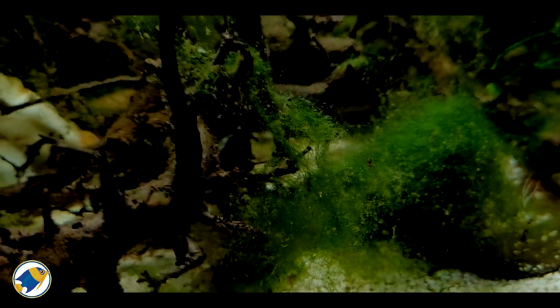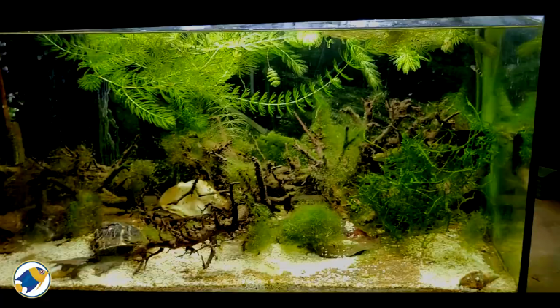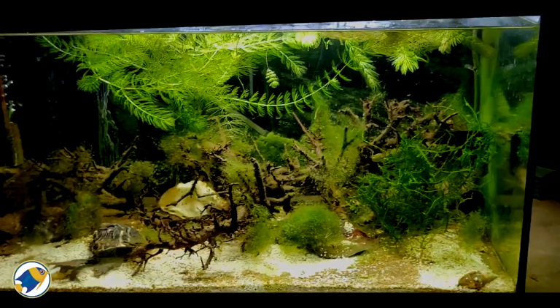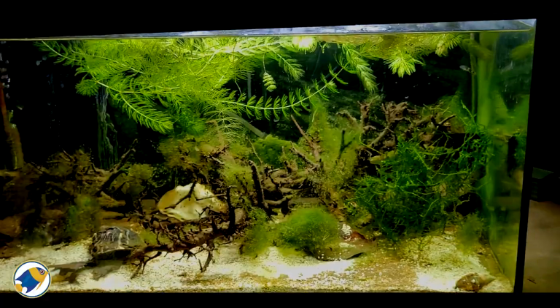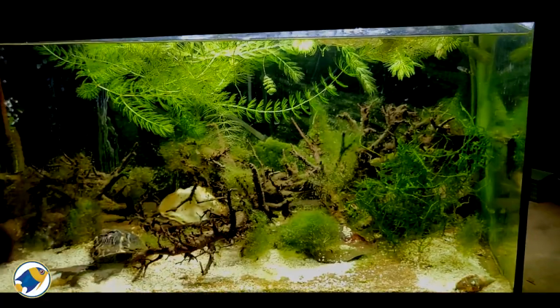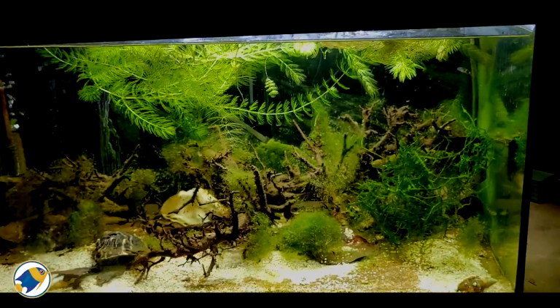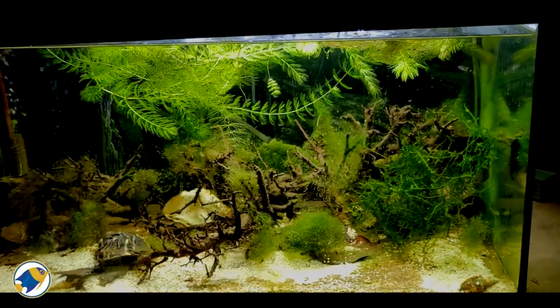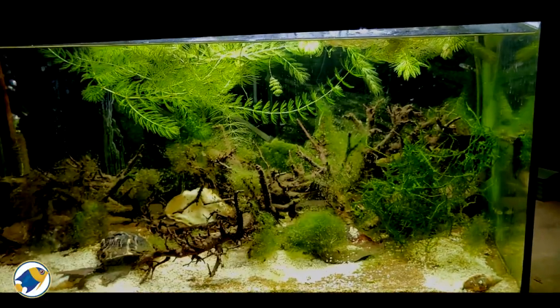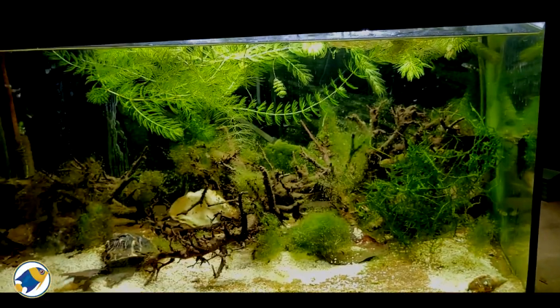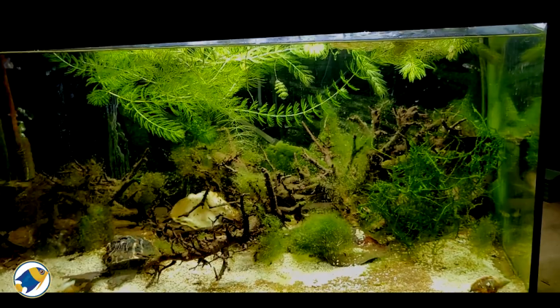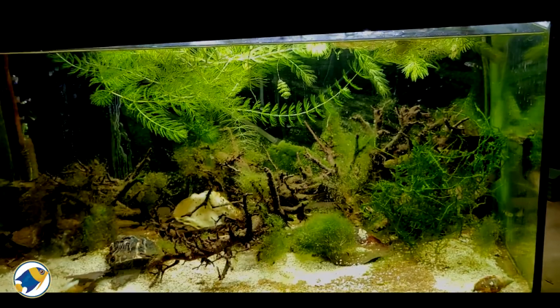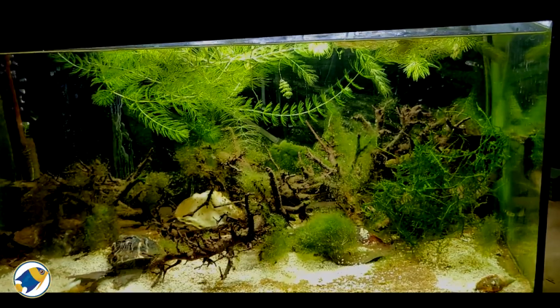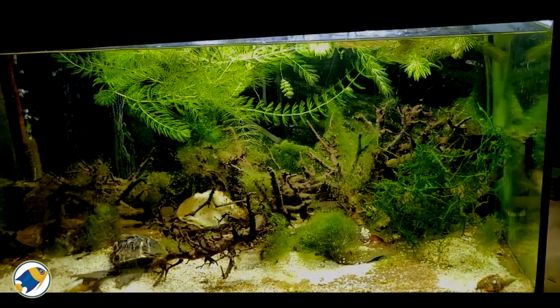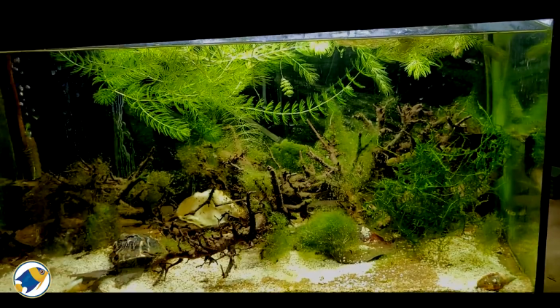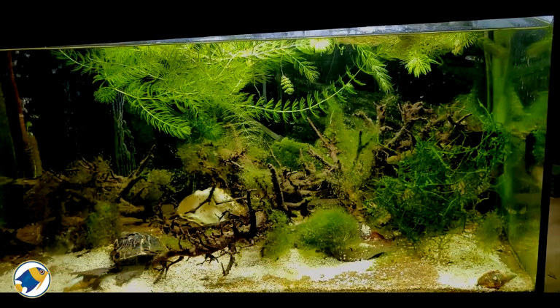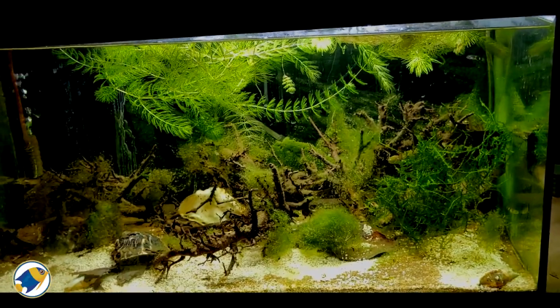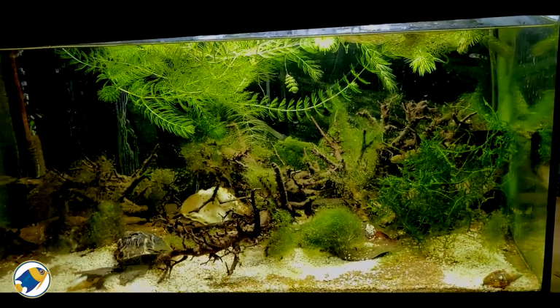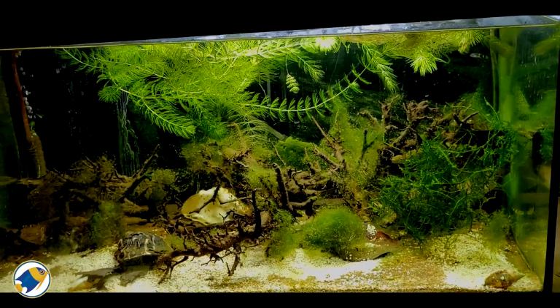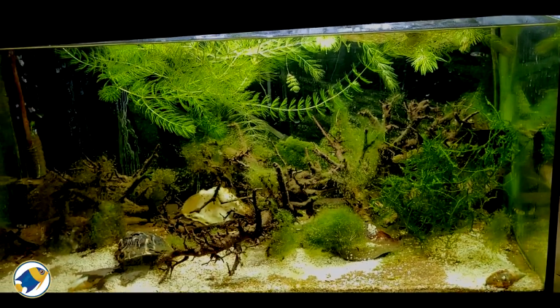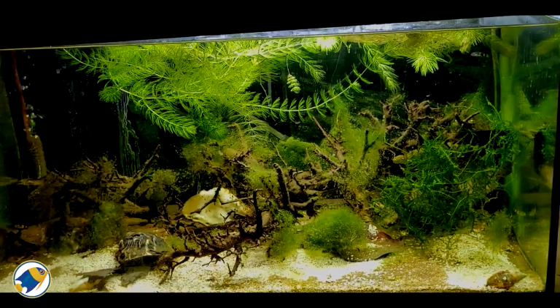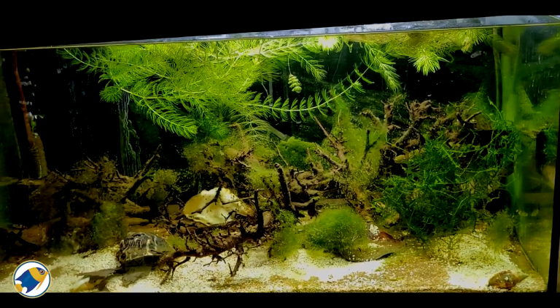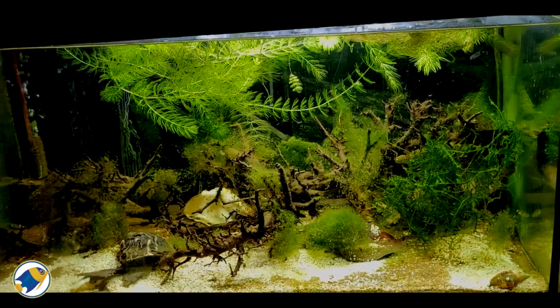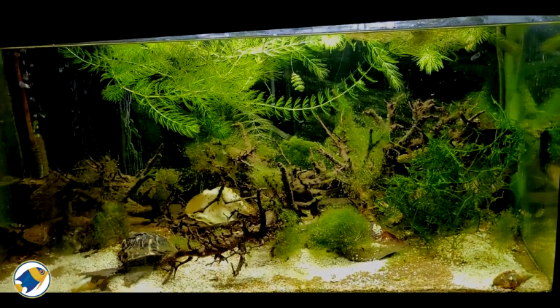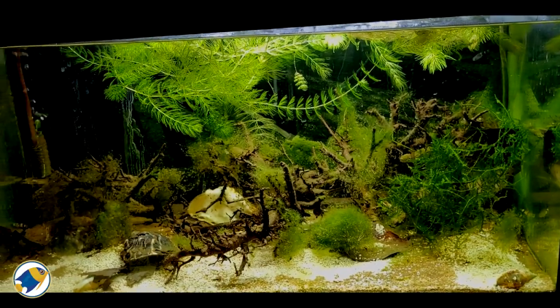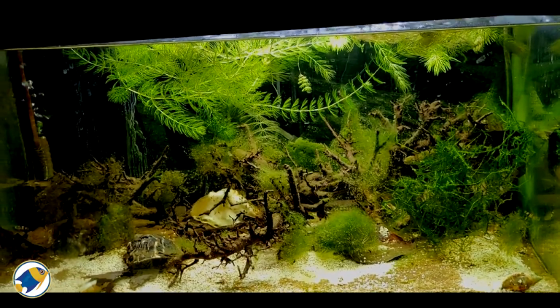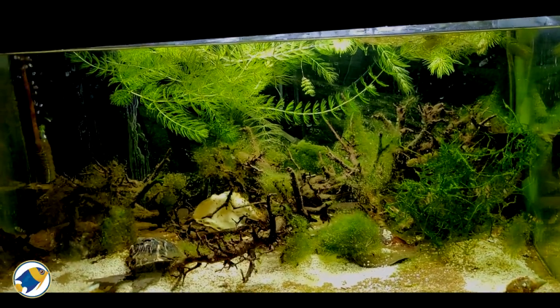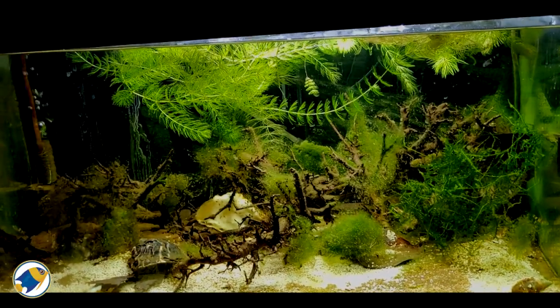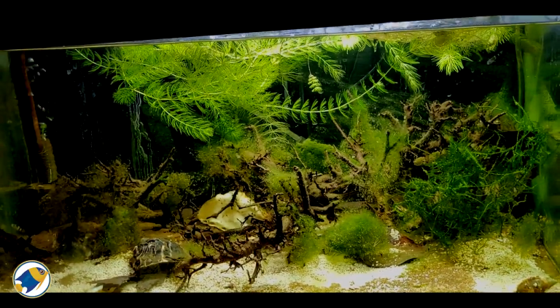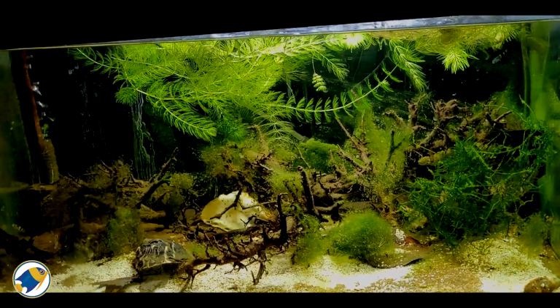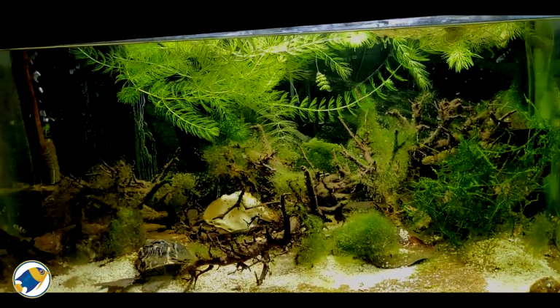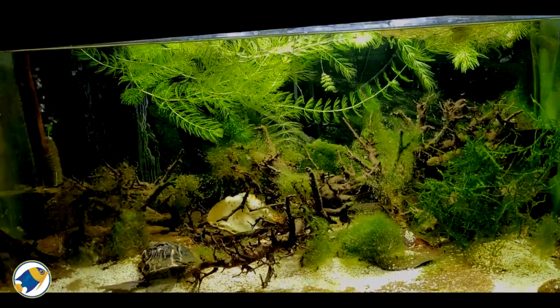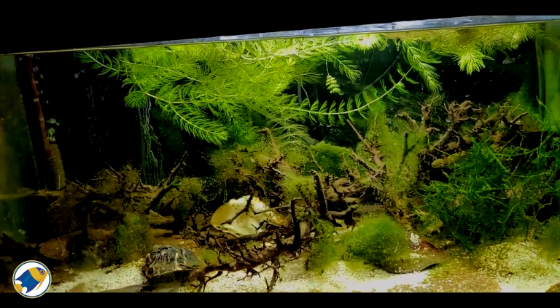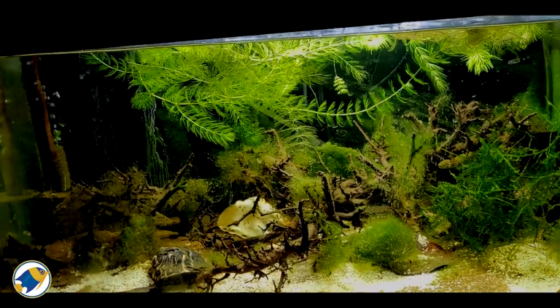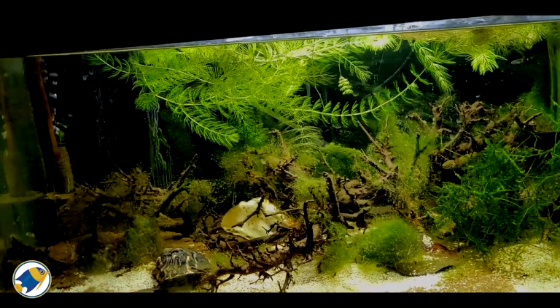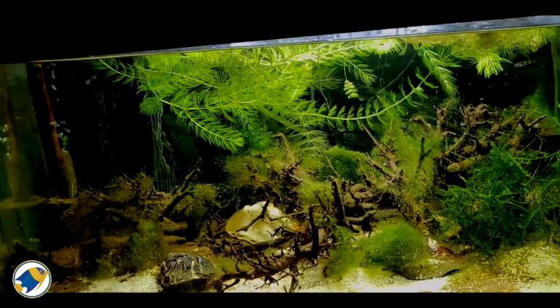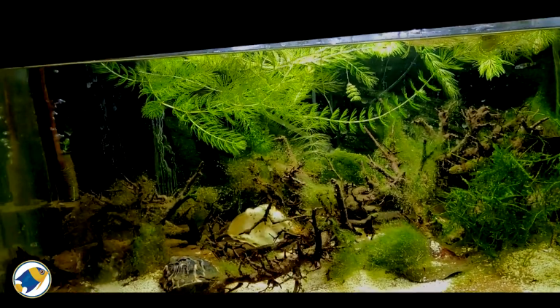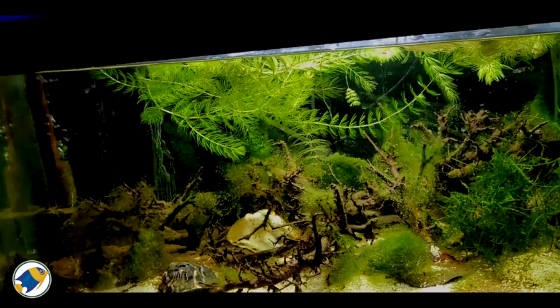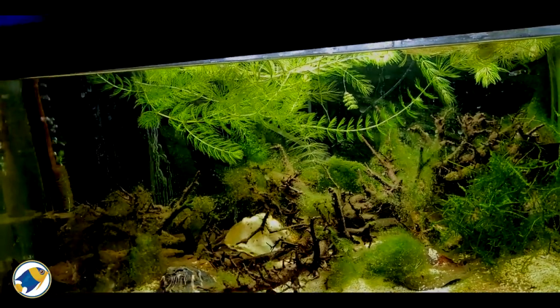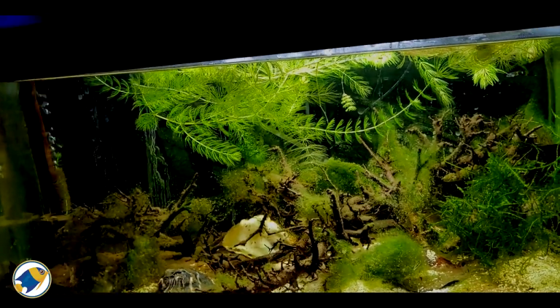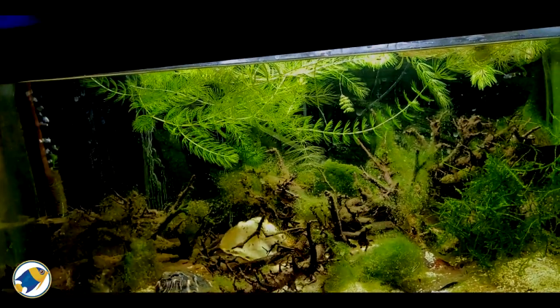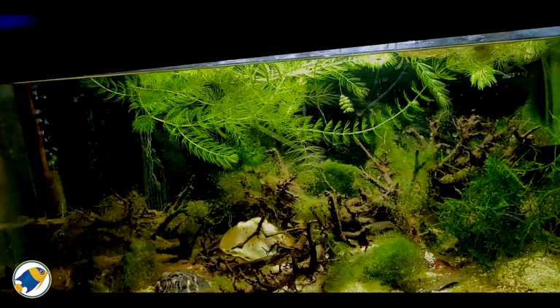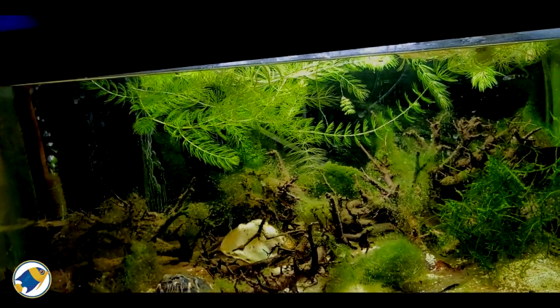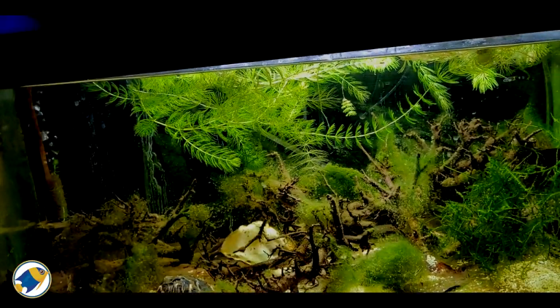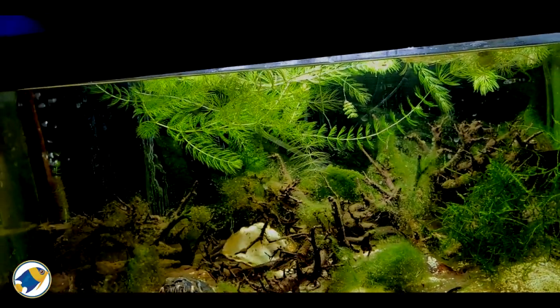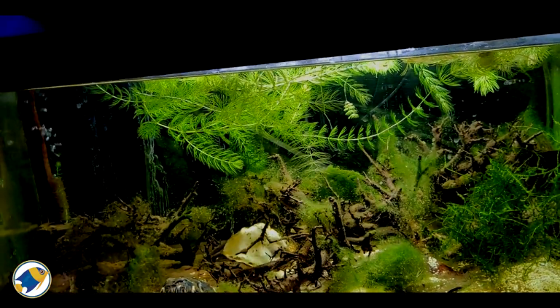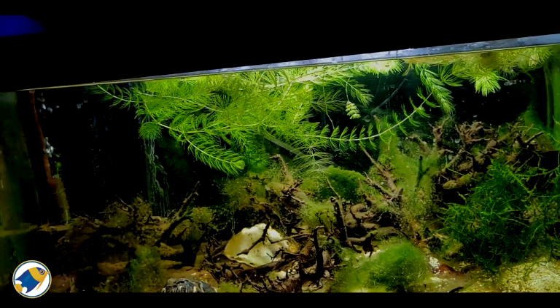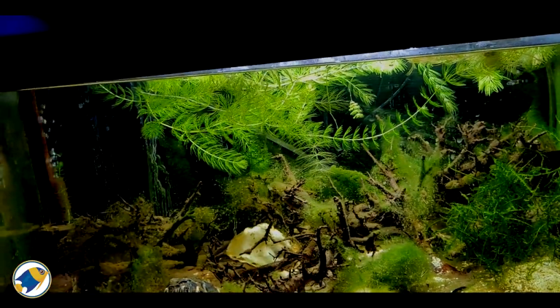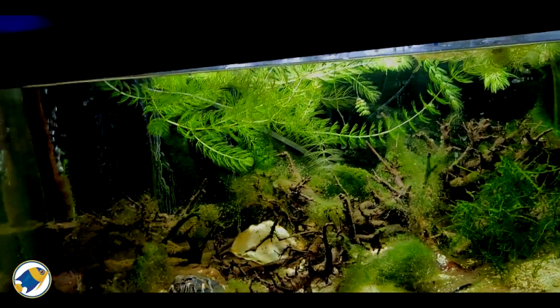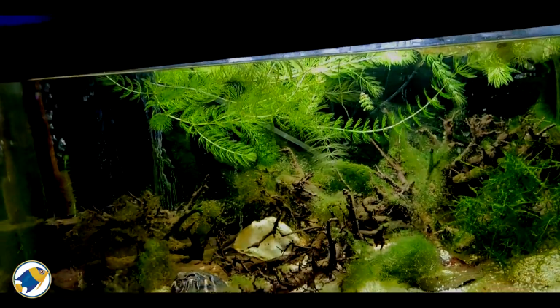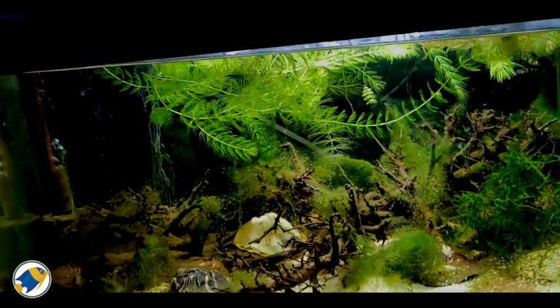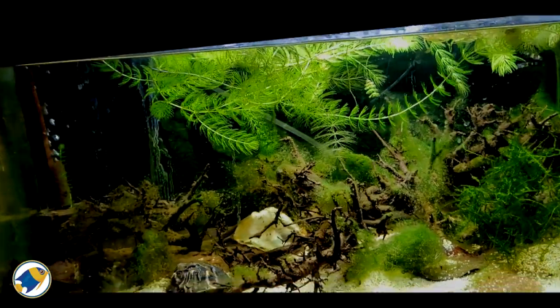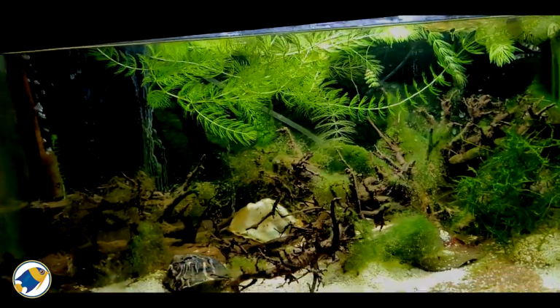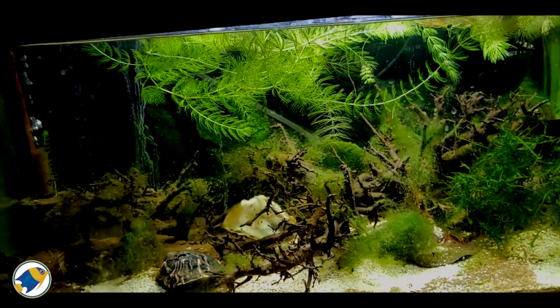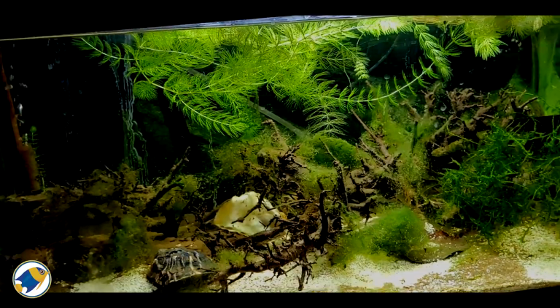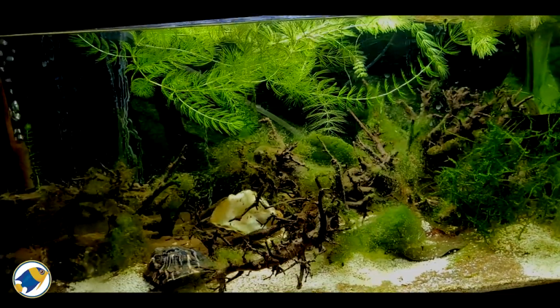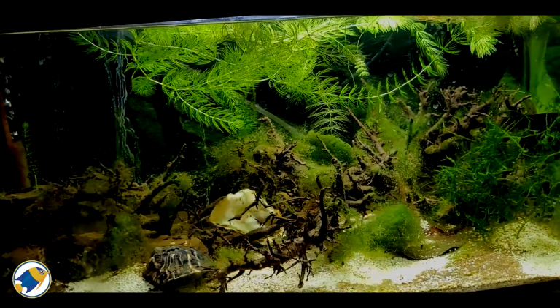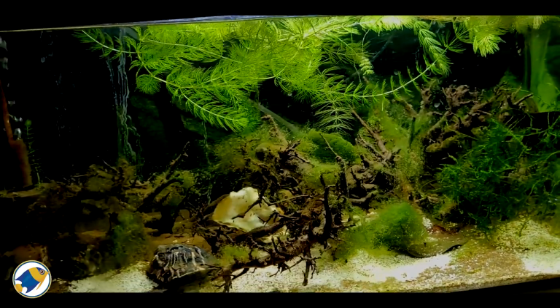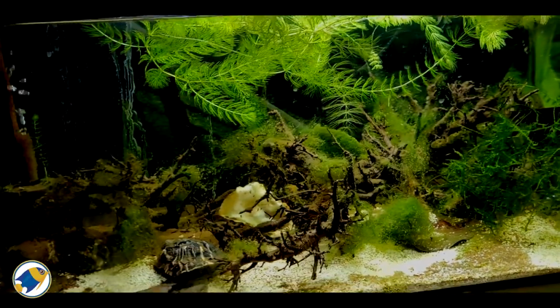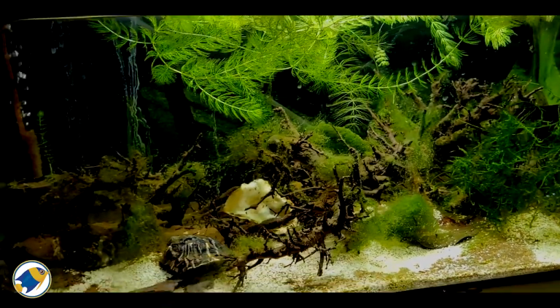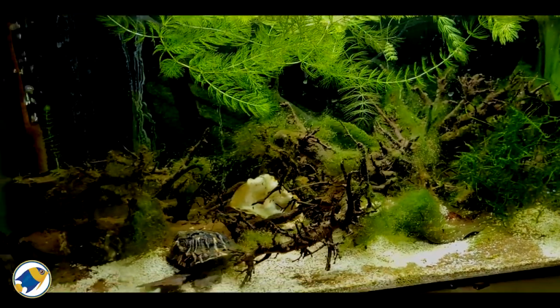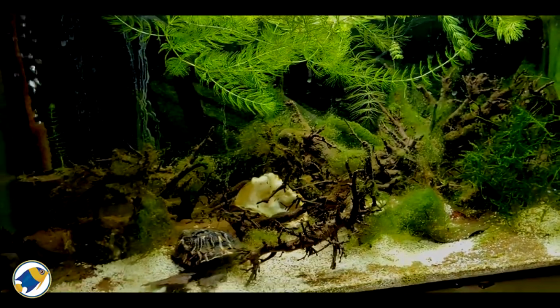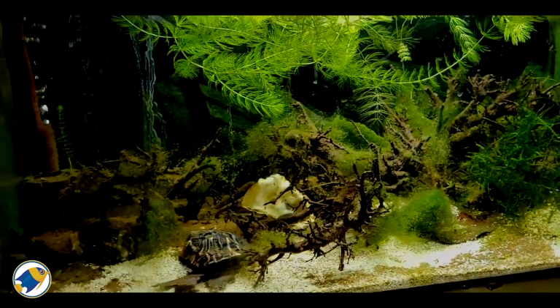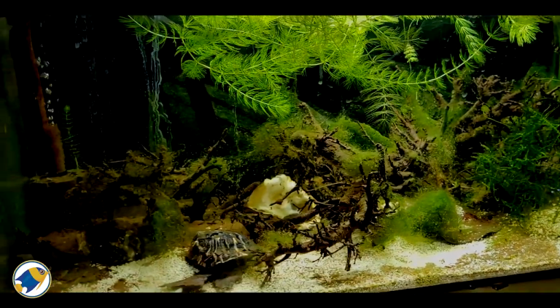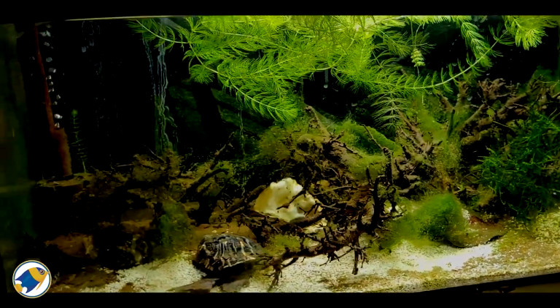I think what would look really cool in this tank is if I got some Amano shrimp in there as well. It's something I'm sort of thinking about maybe doing.